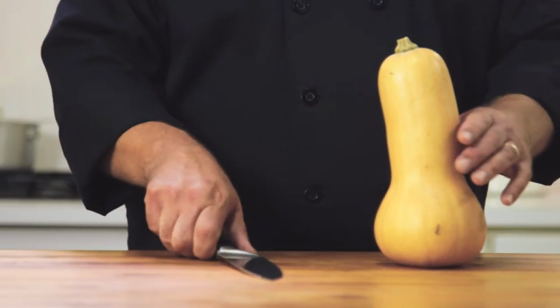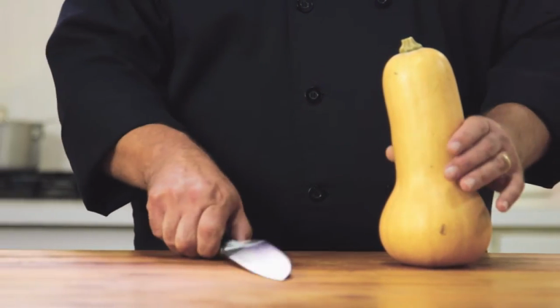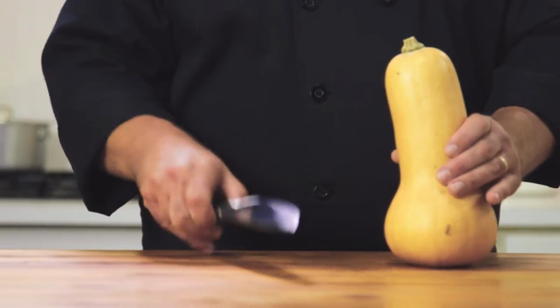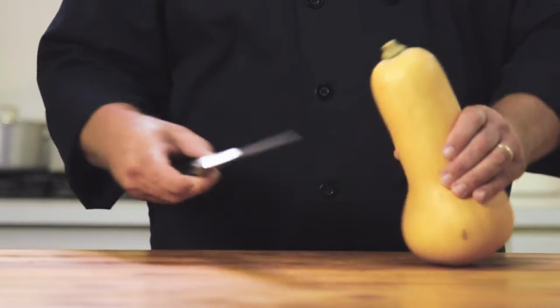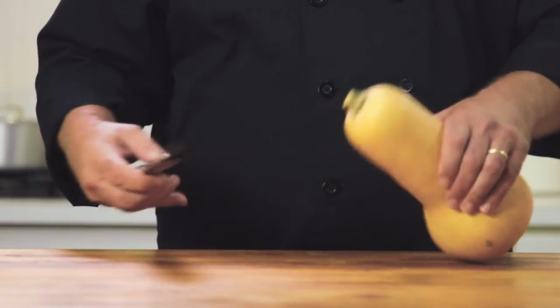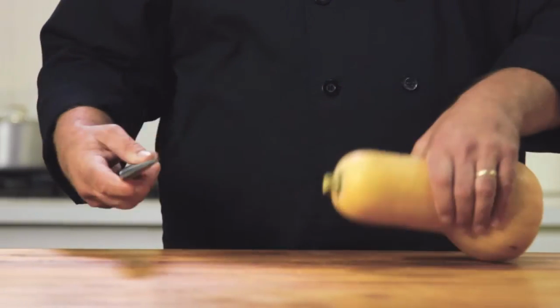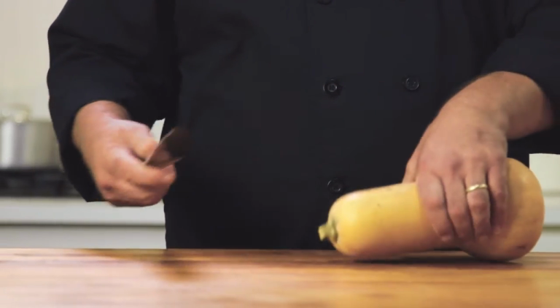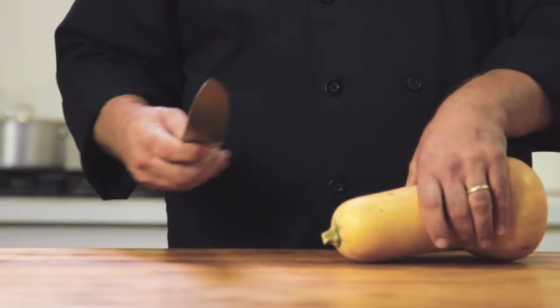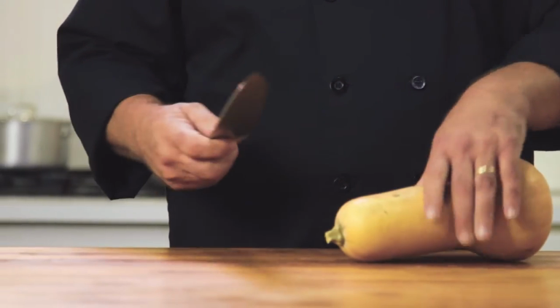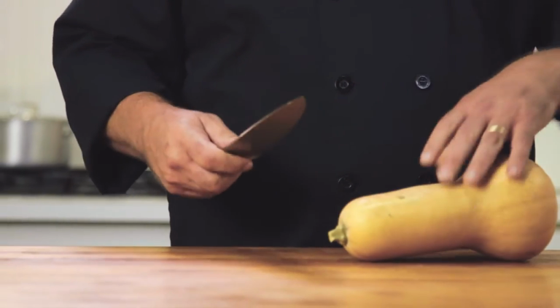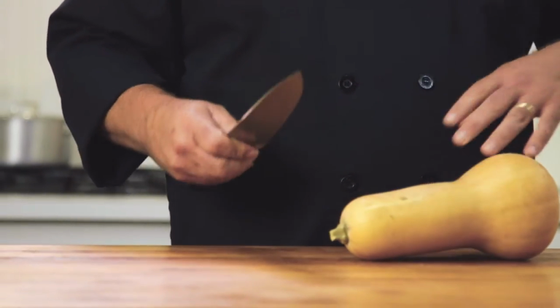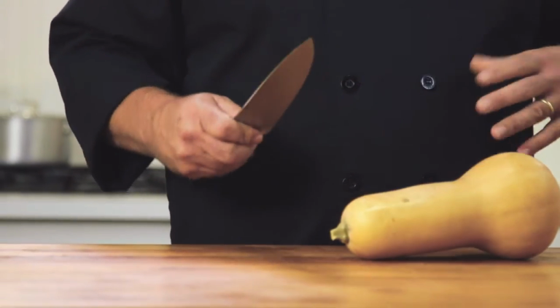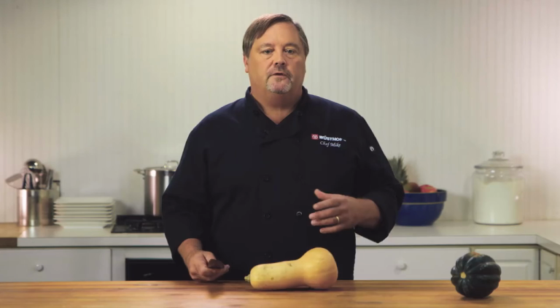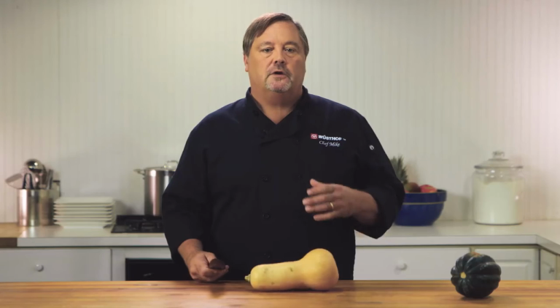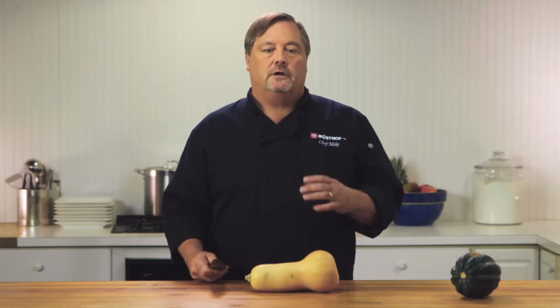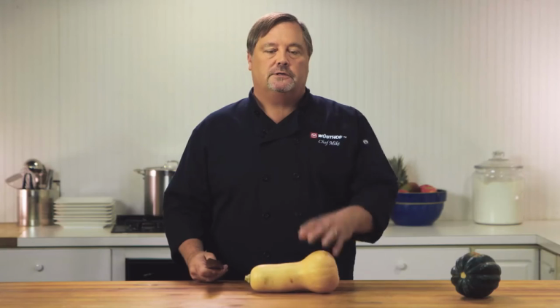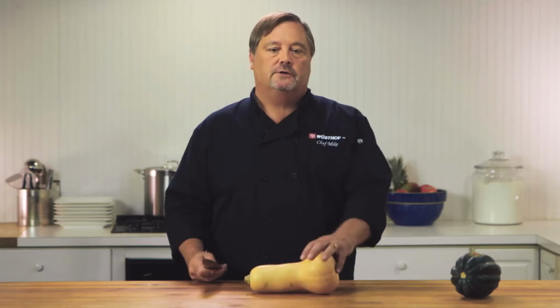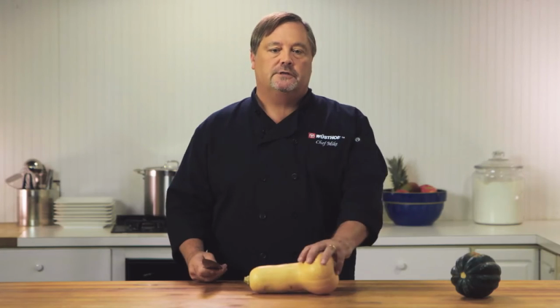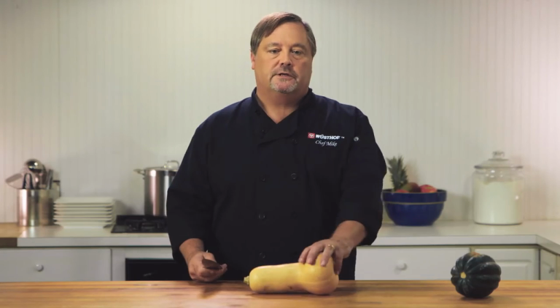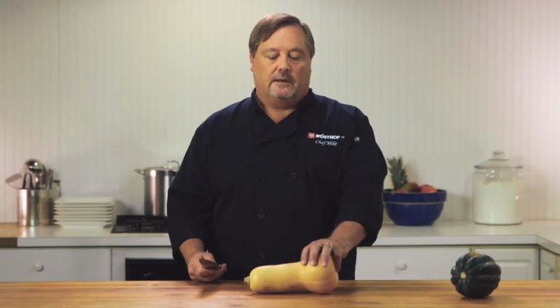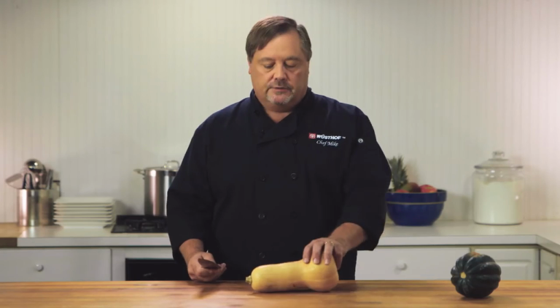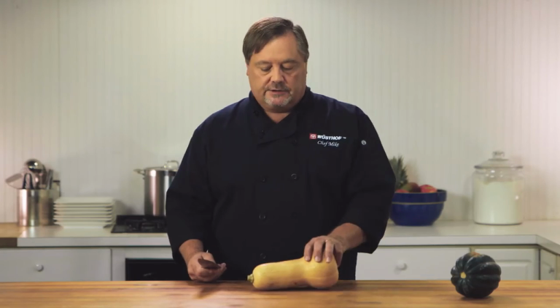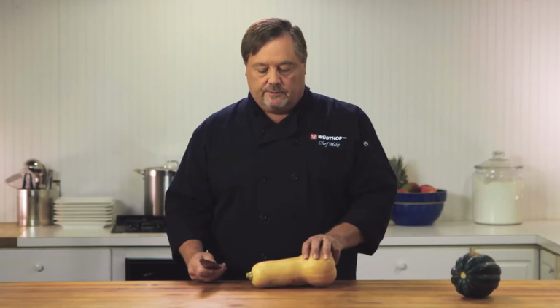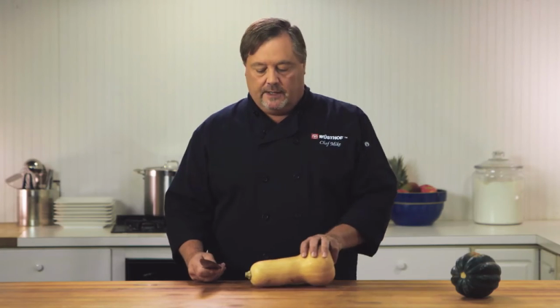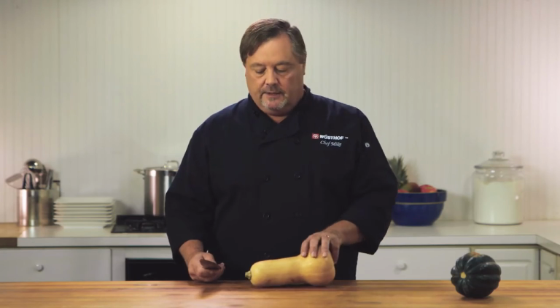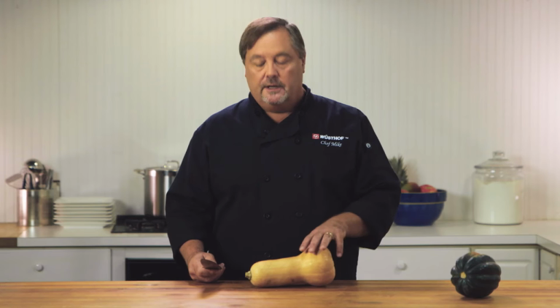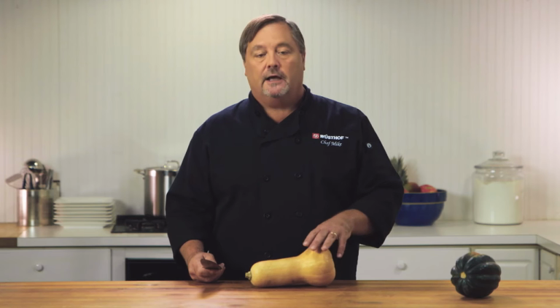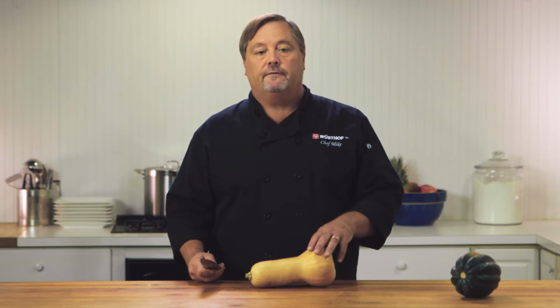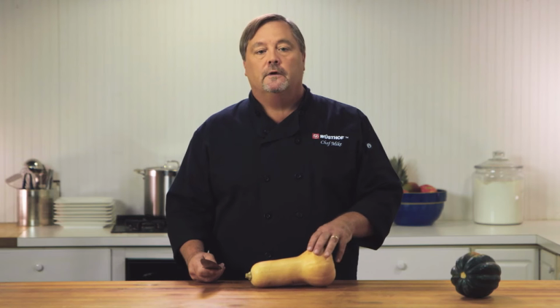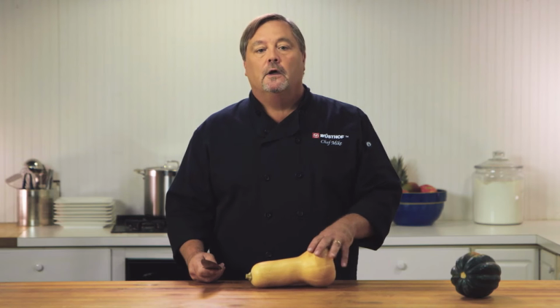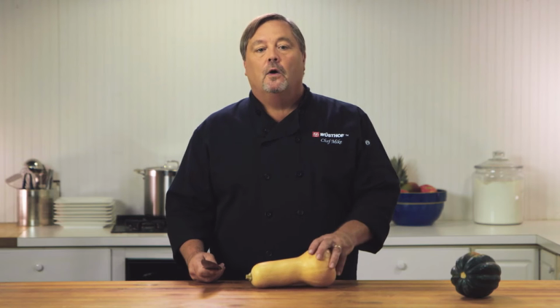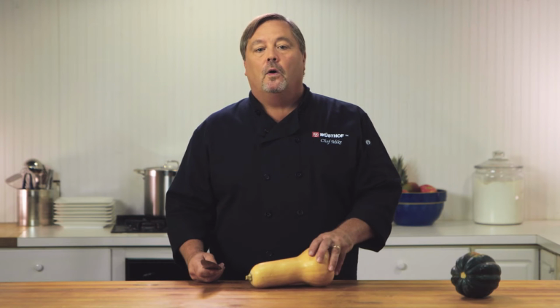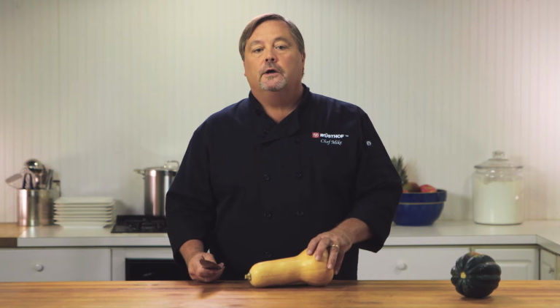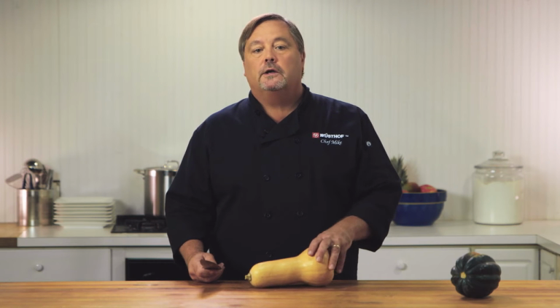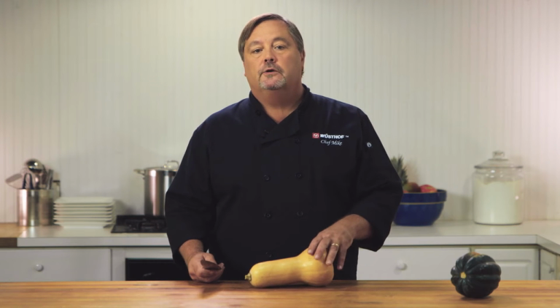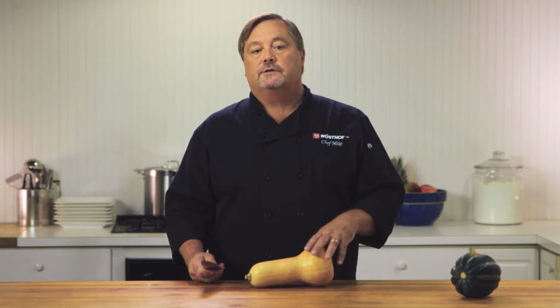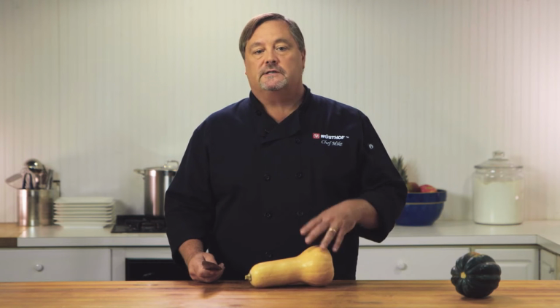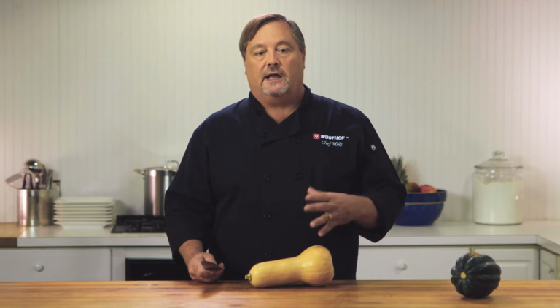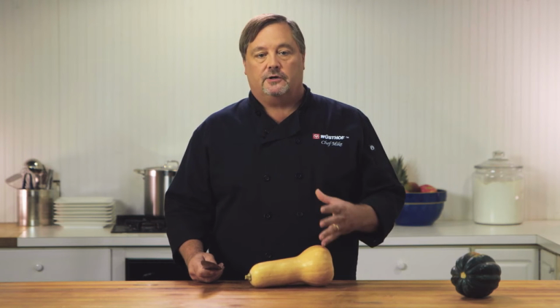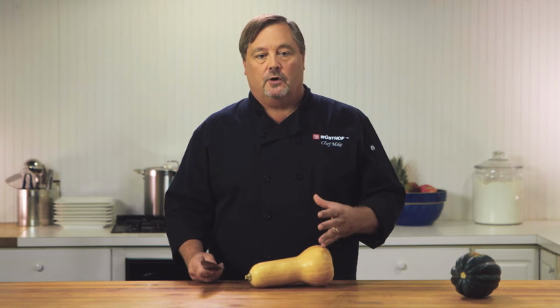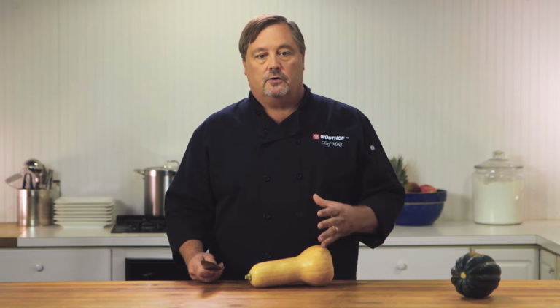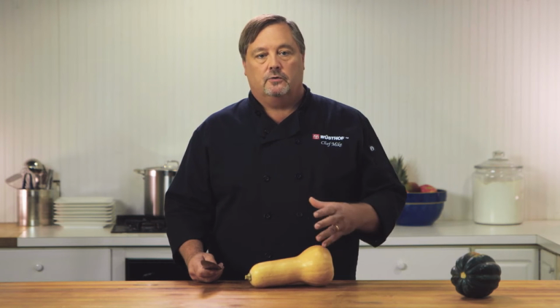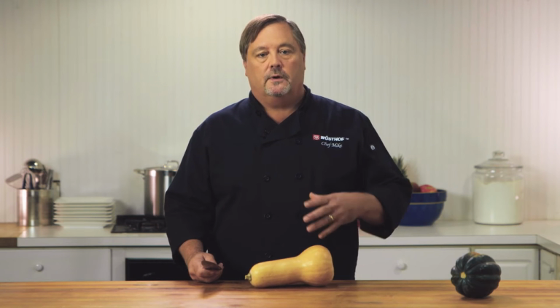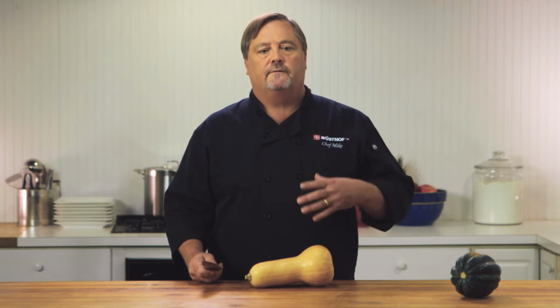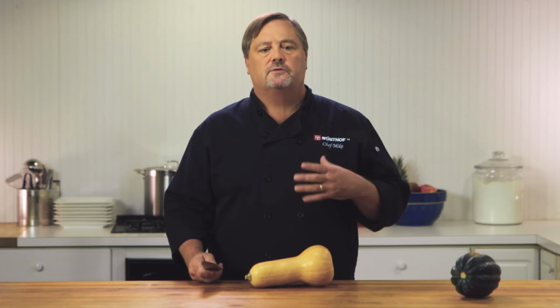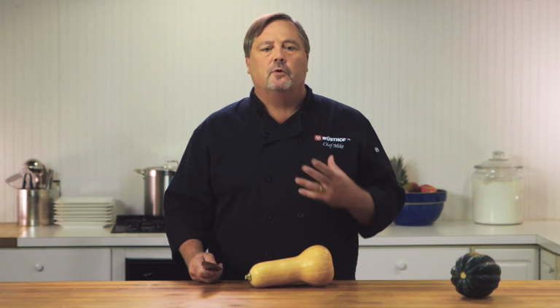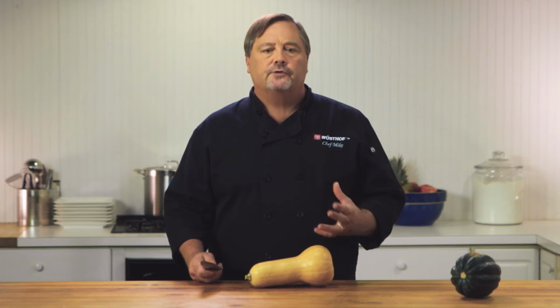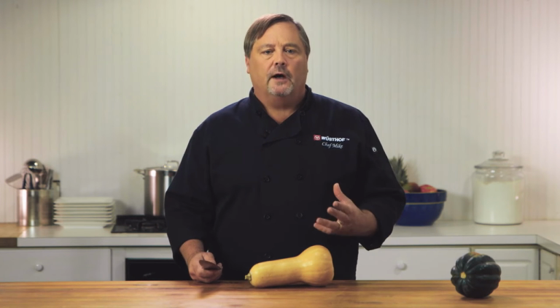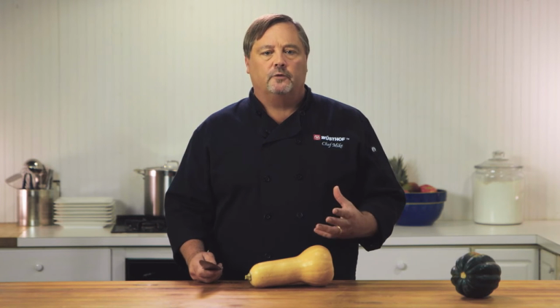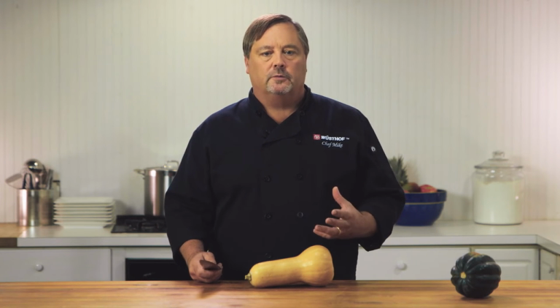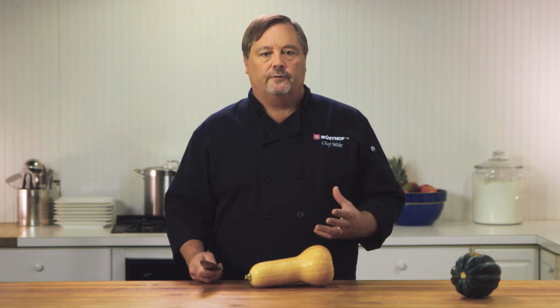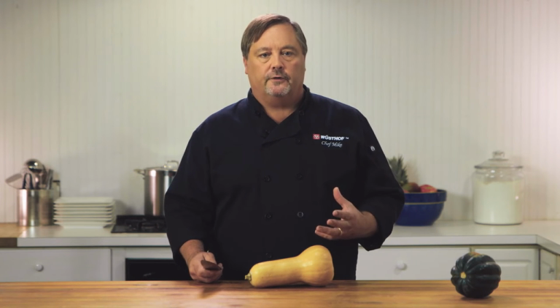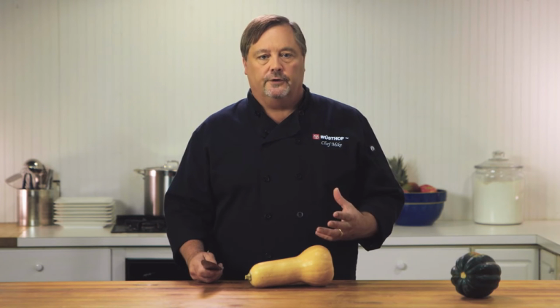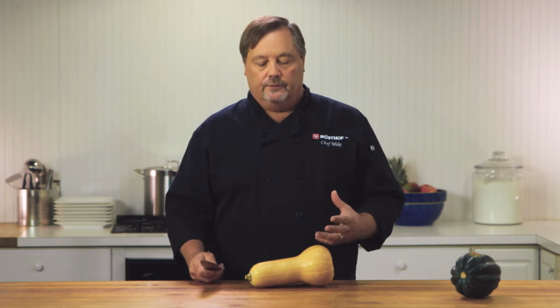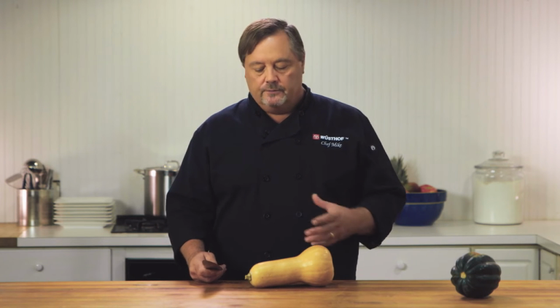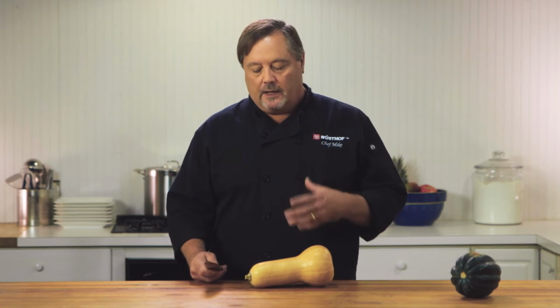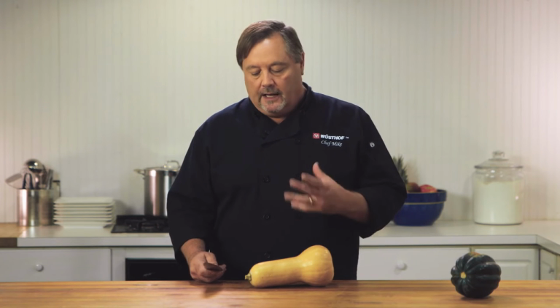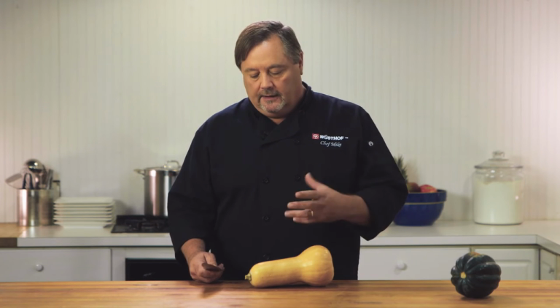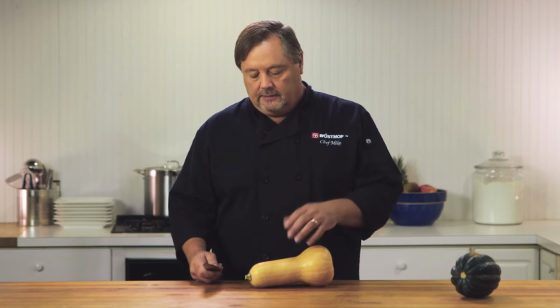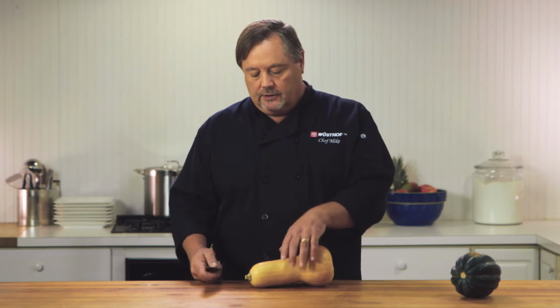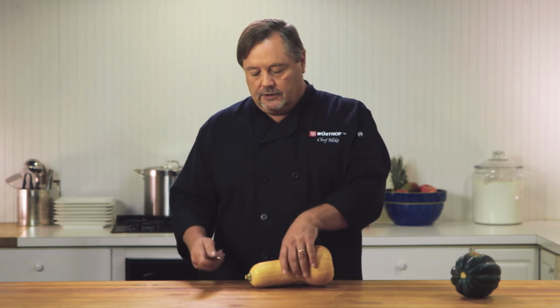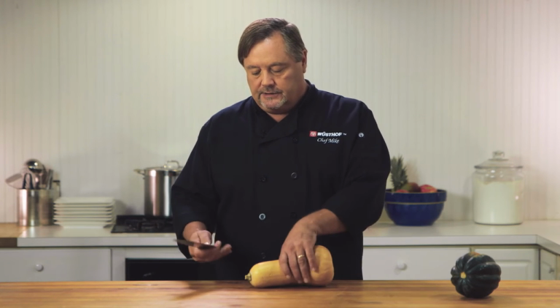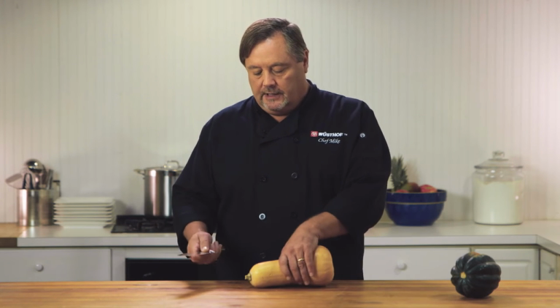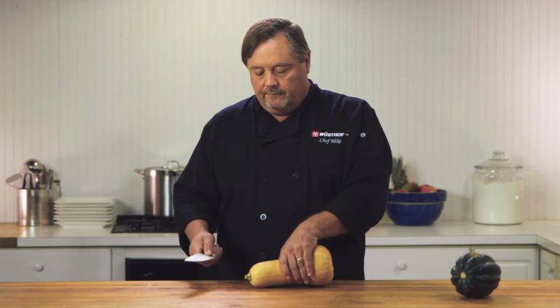I'm going to use the cook's knife. You could also use a double serrated knife or you could use a santoku, whatever's most comfortable for you. I like the cook's knife.